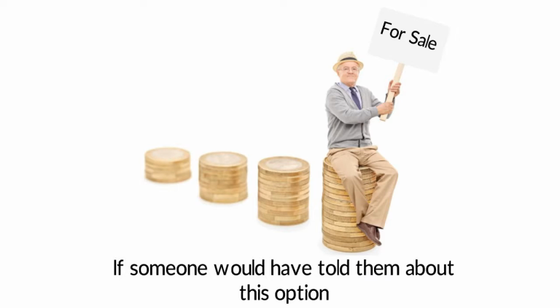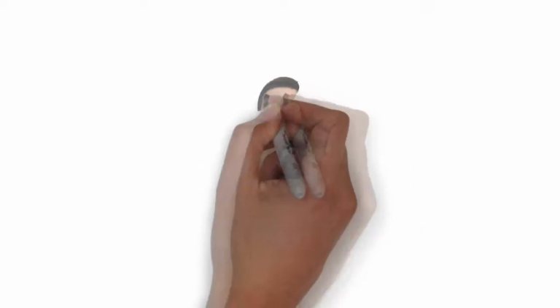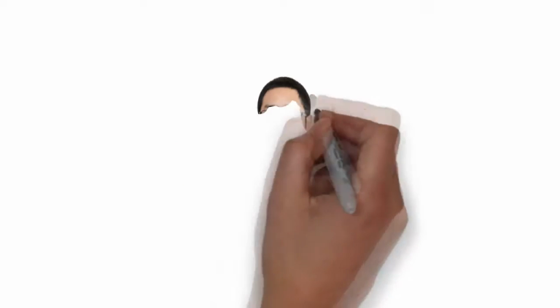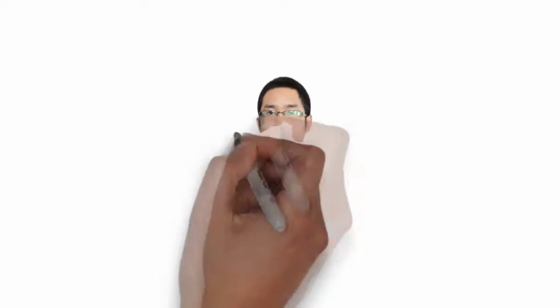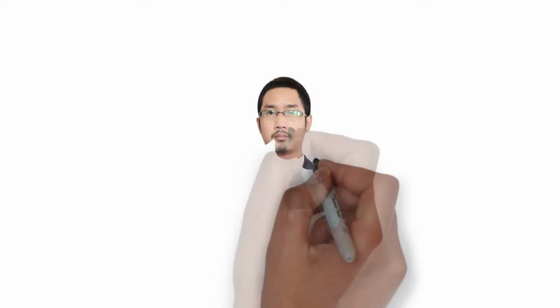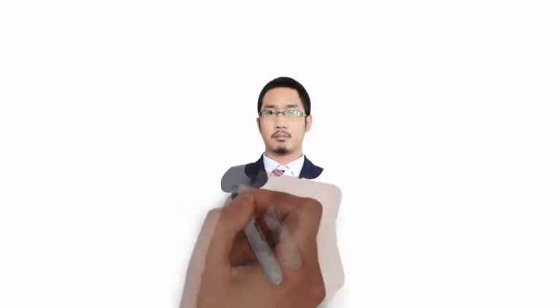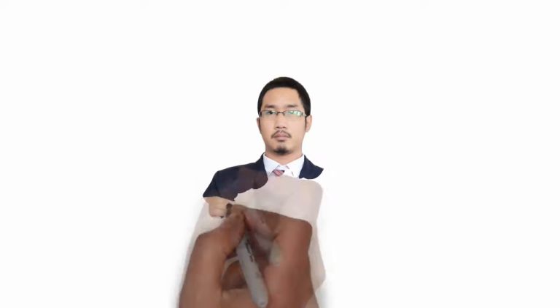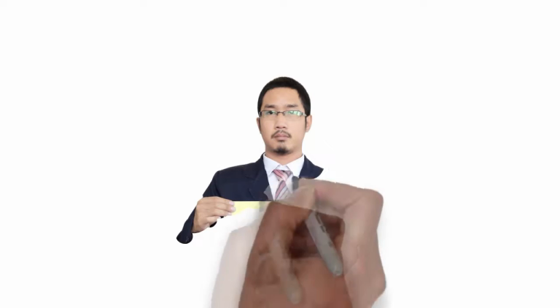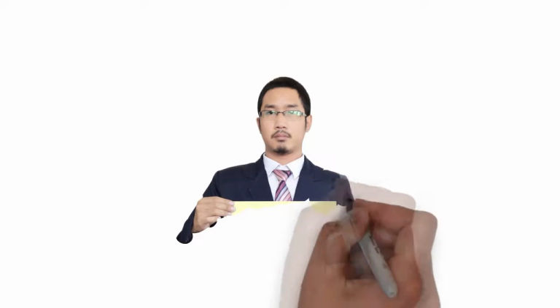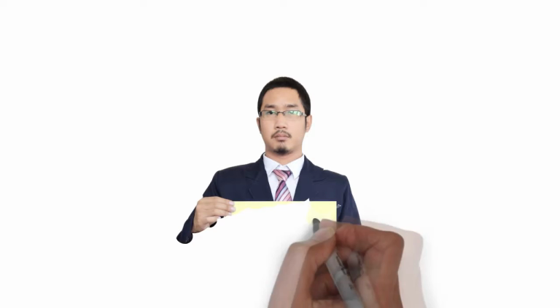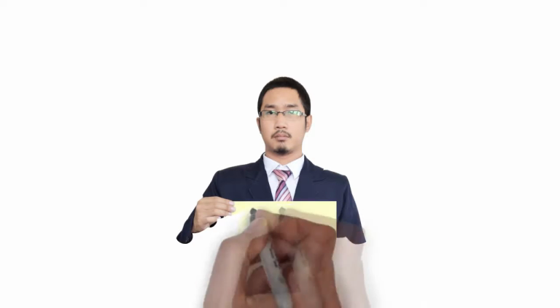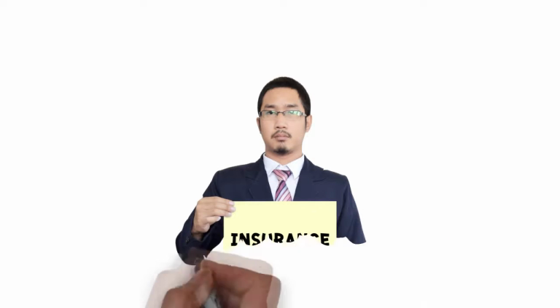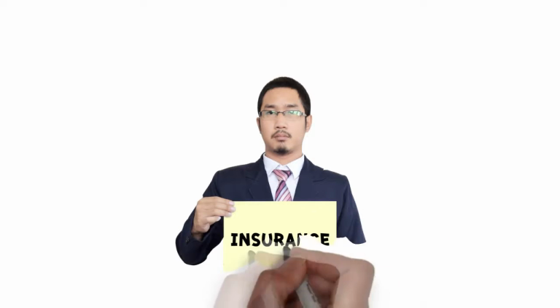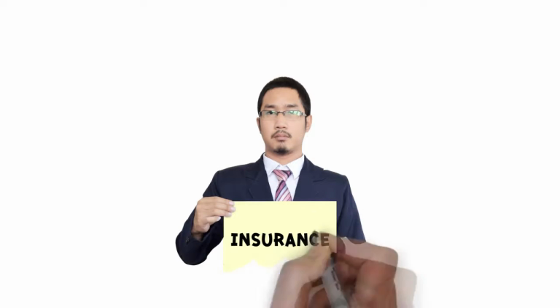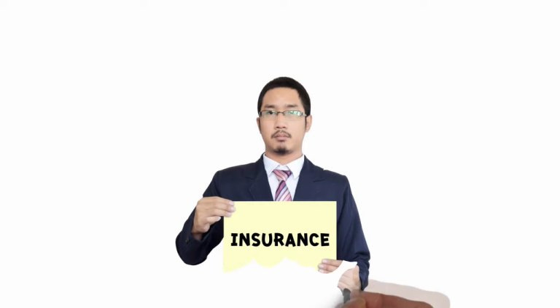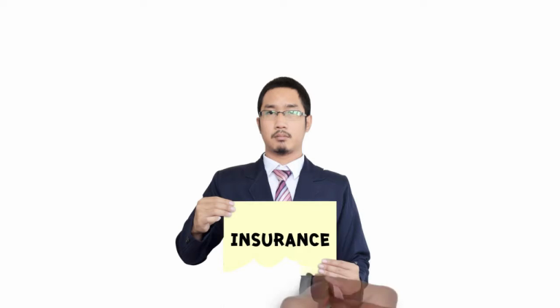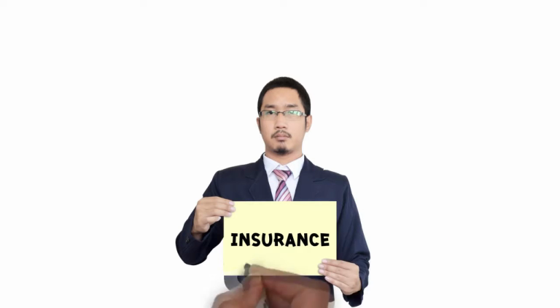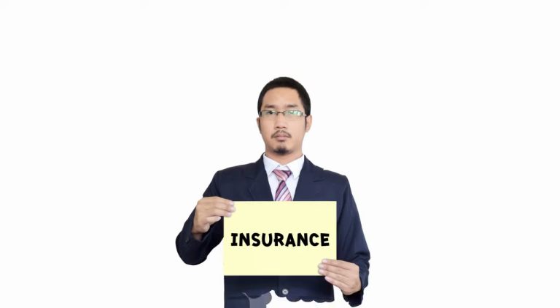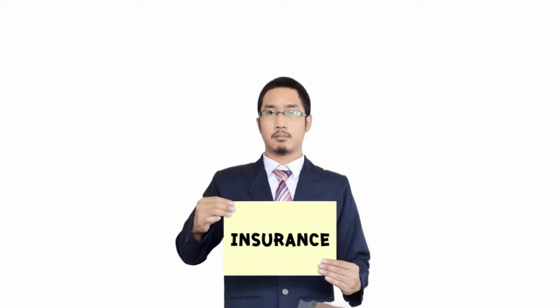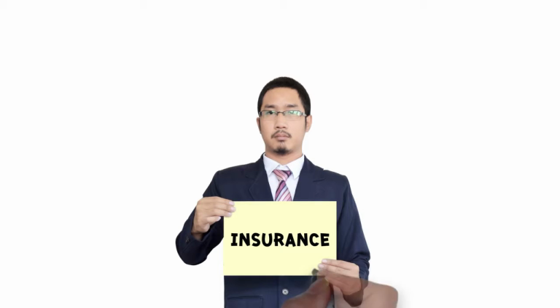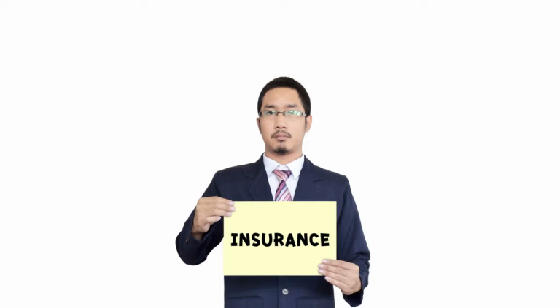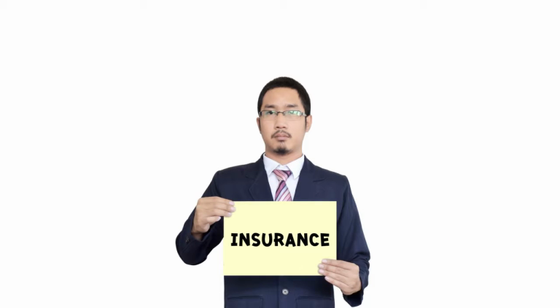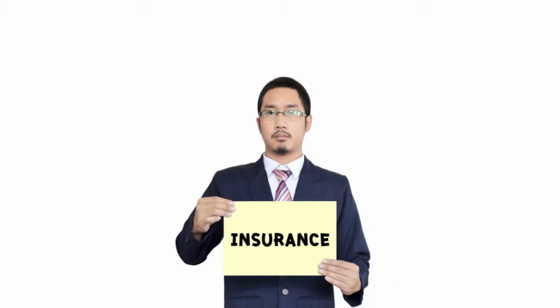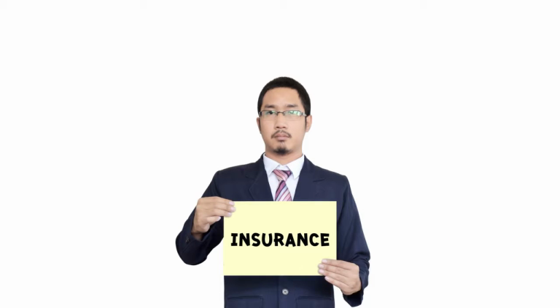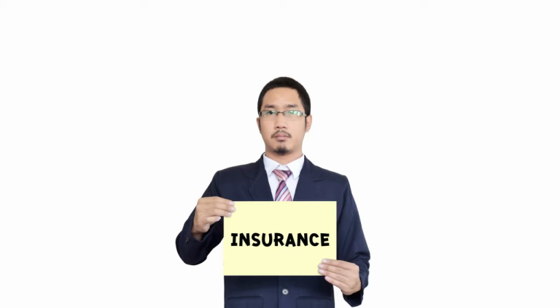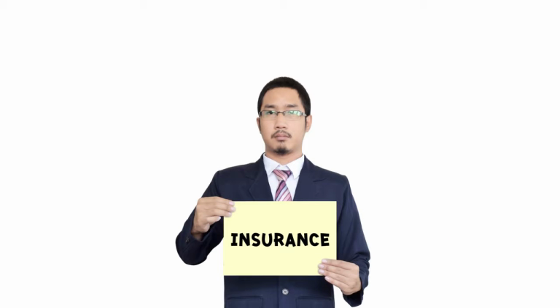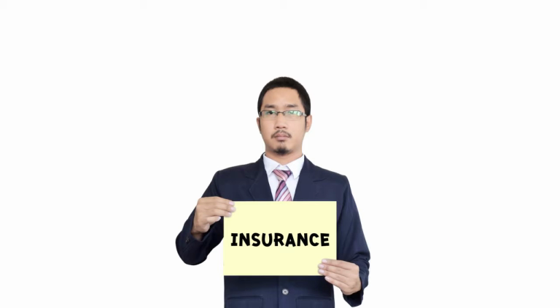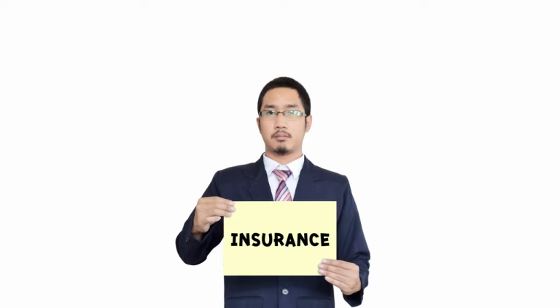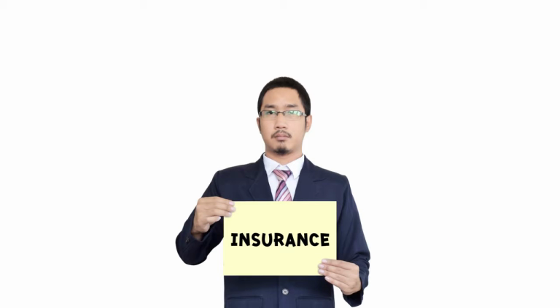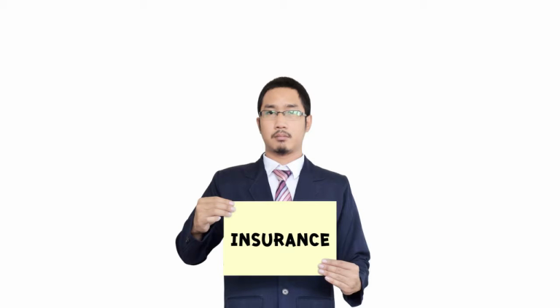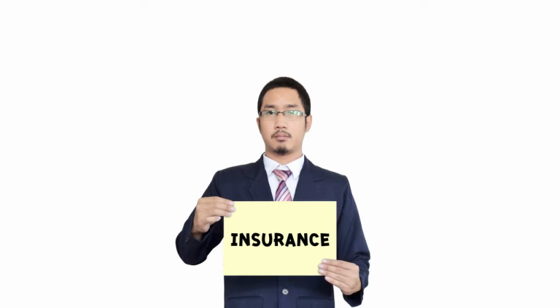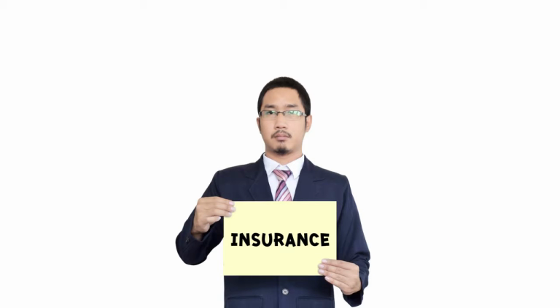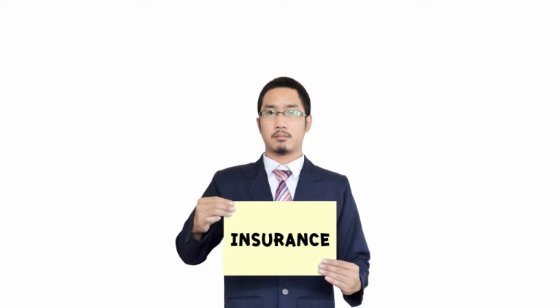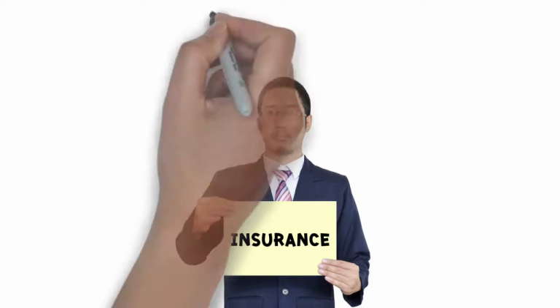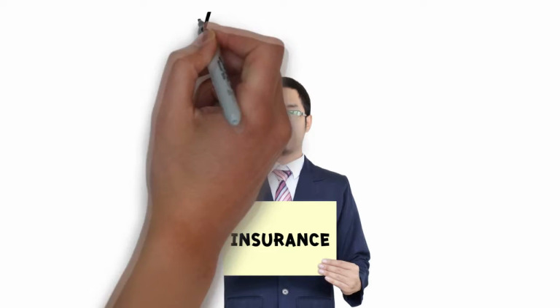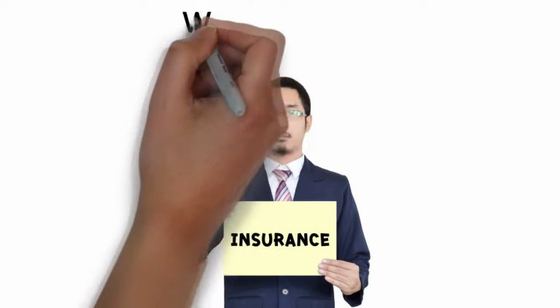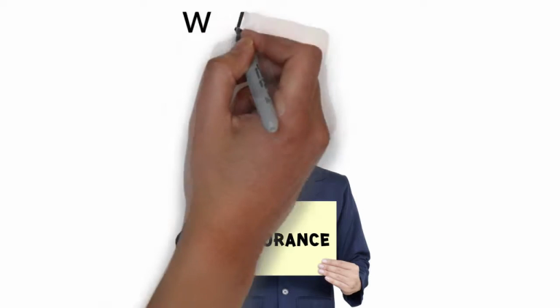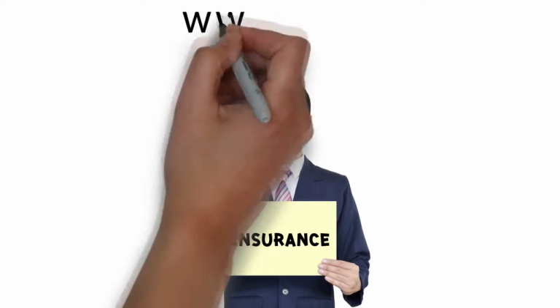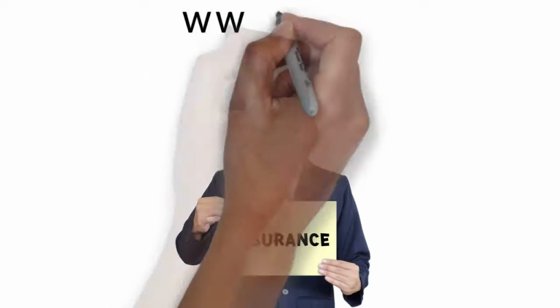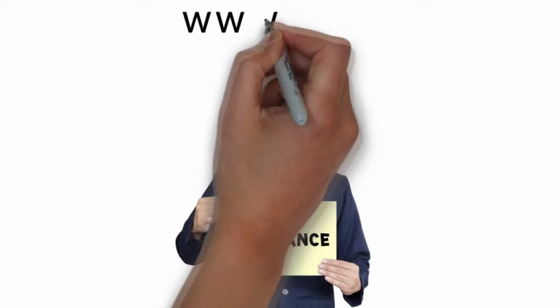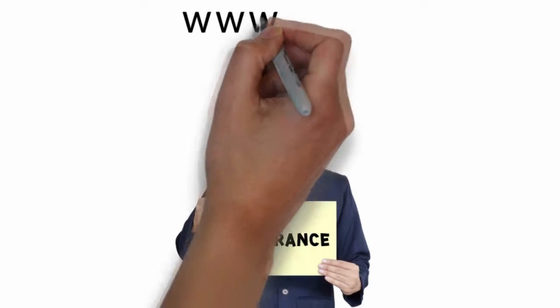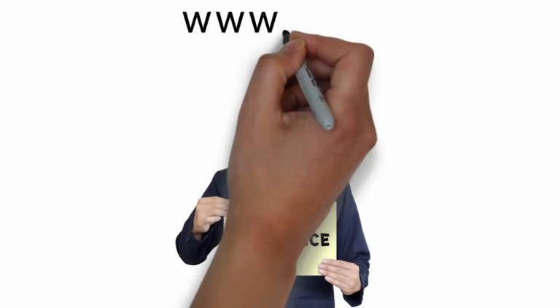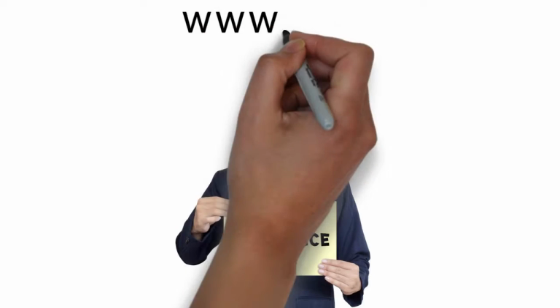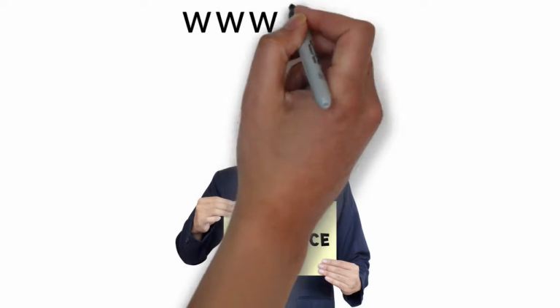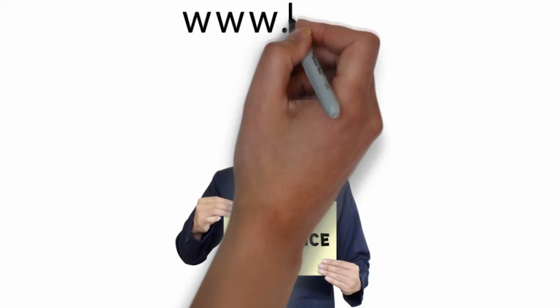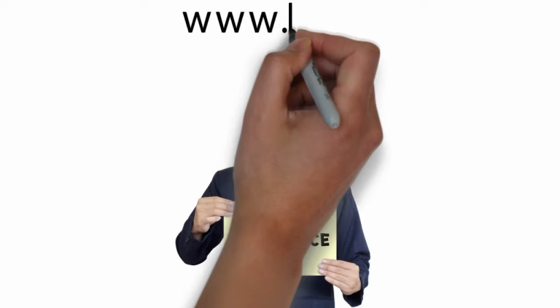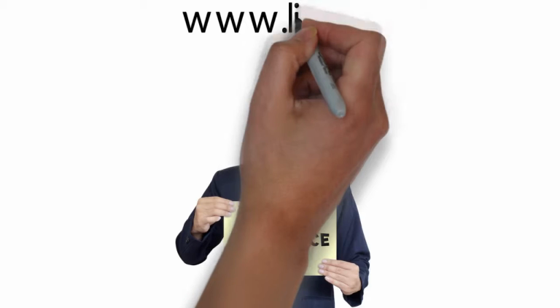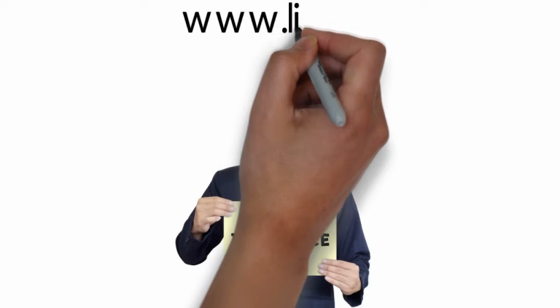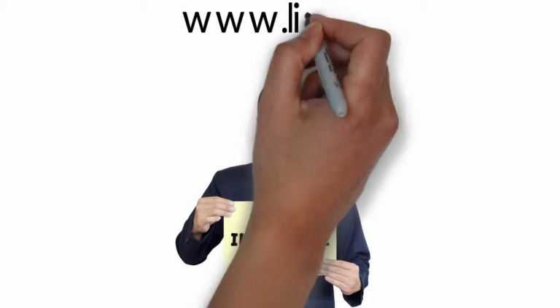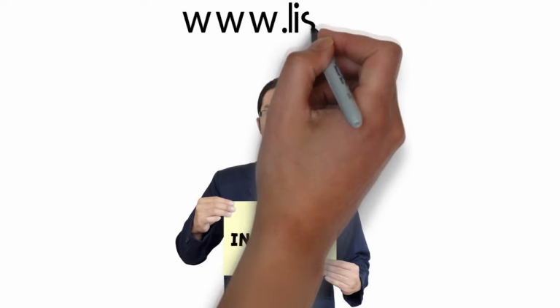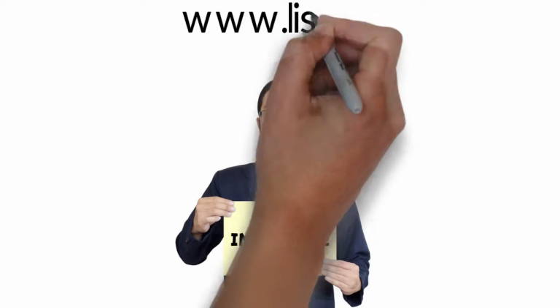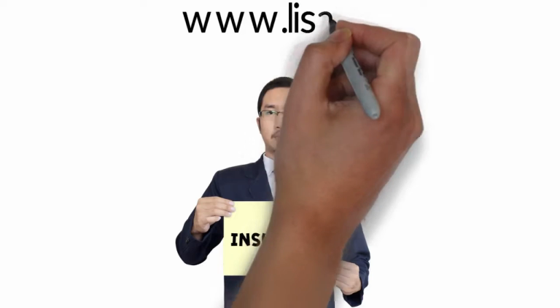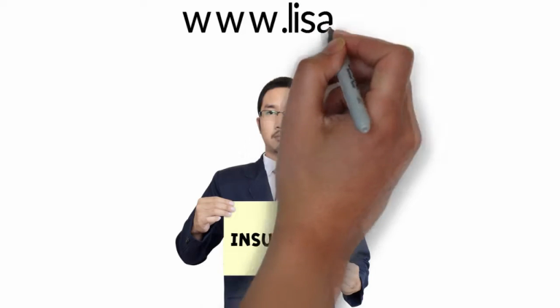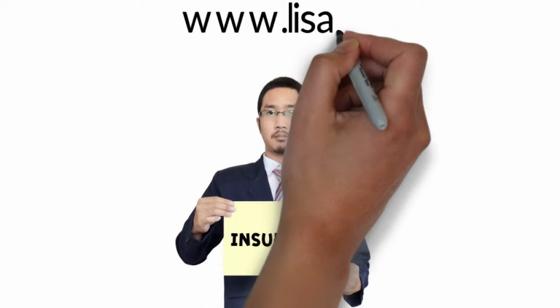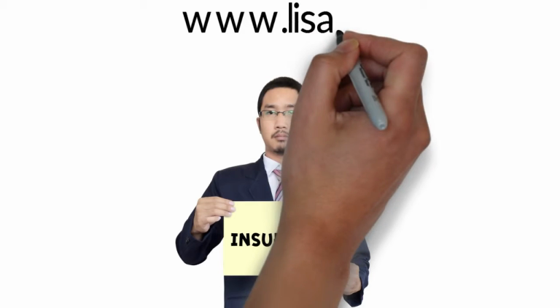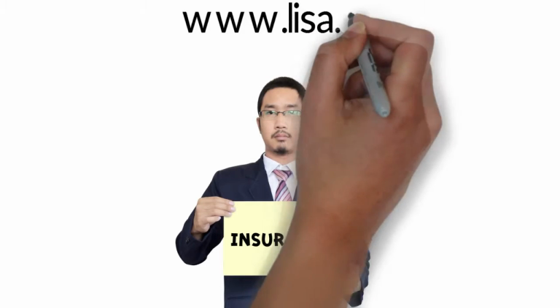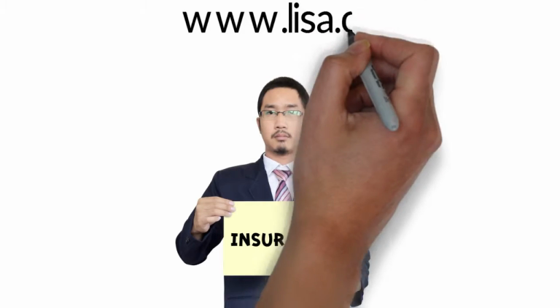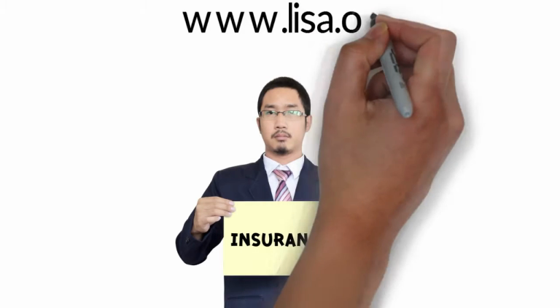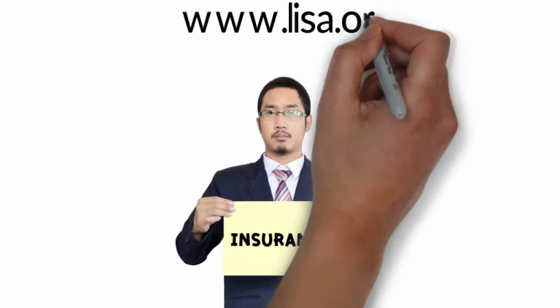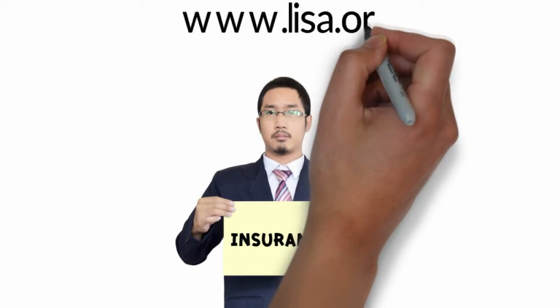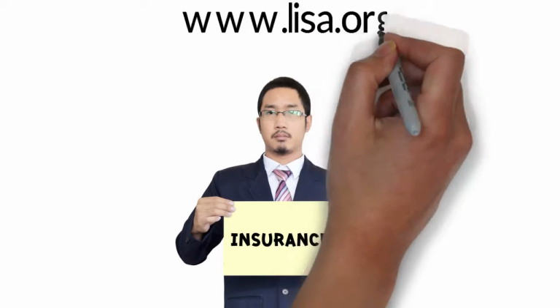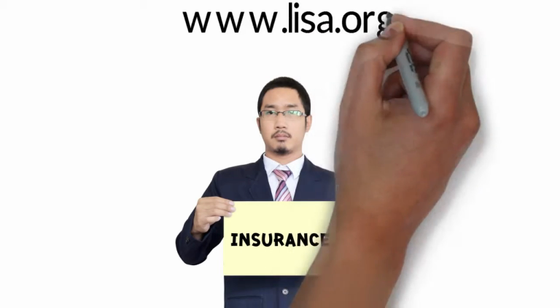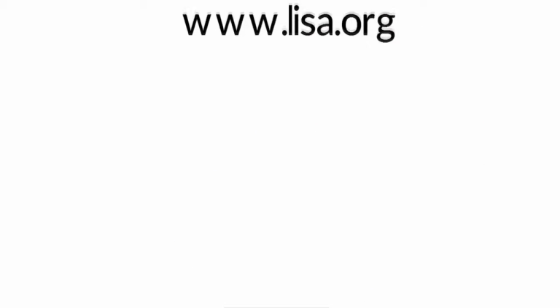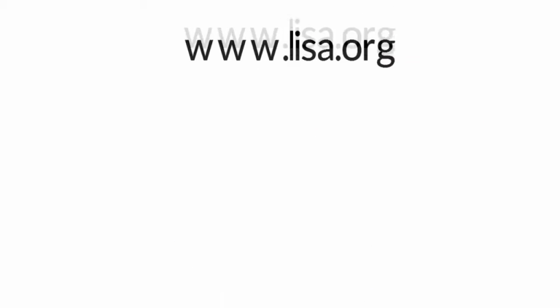To learn more about whether it may be right for you, please visit www.lisa.org.